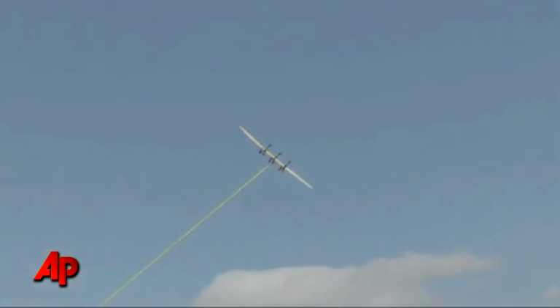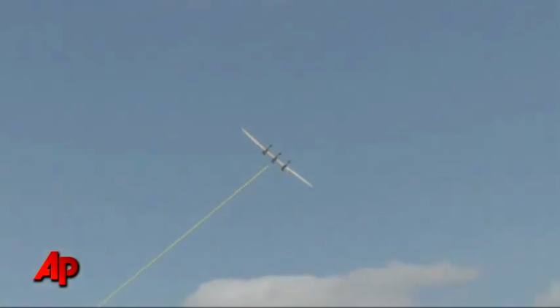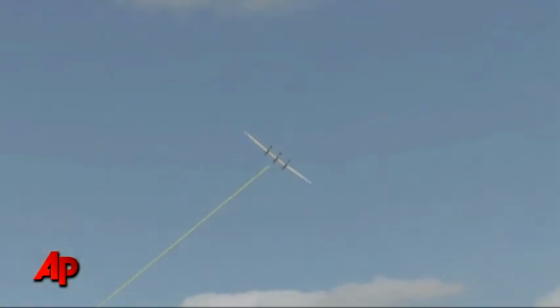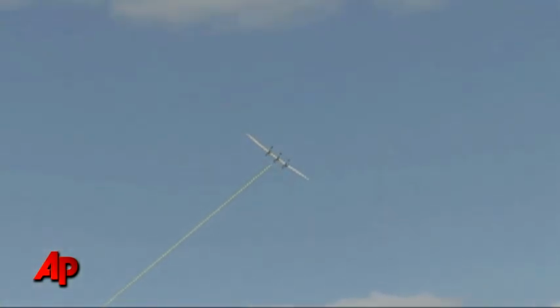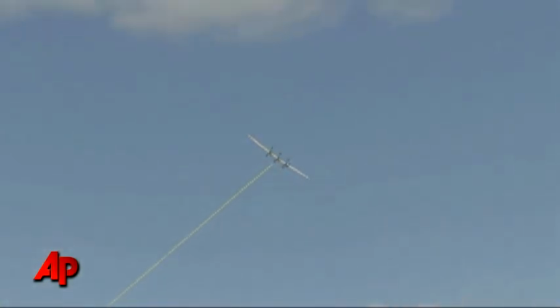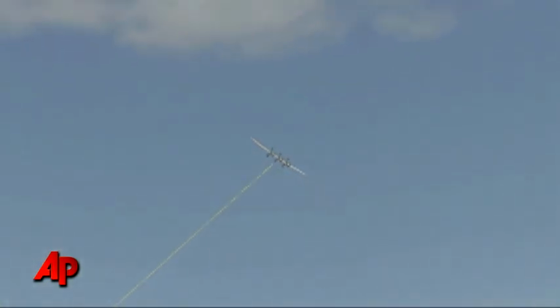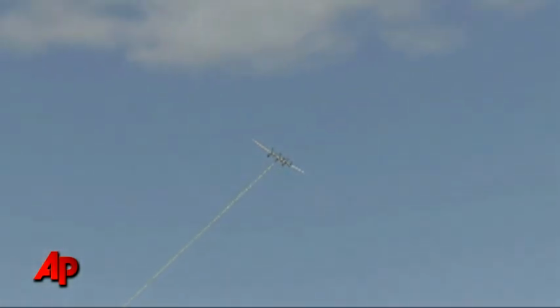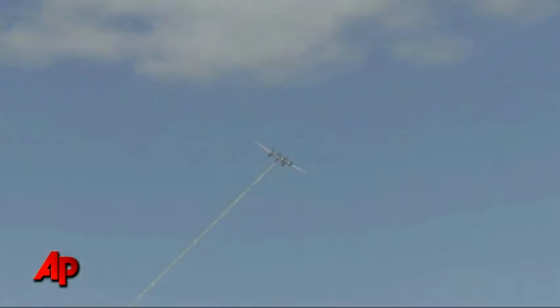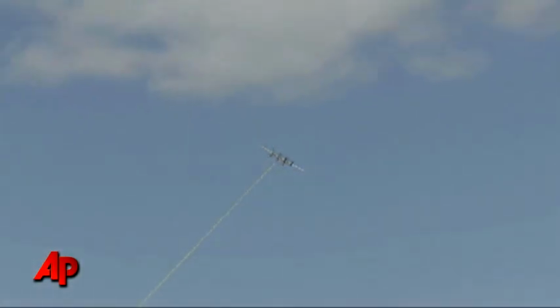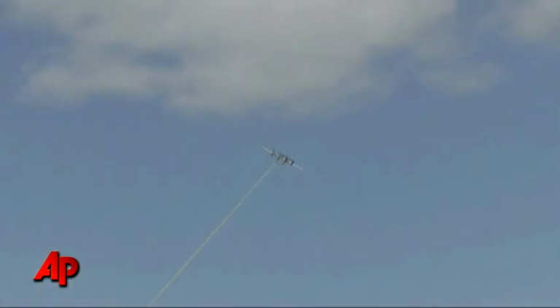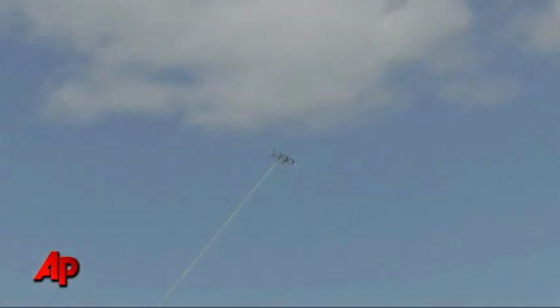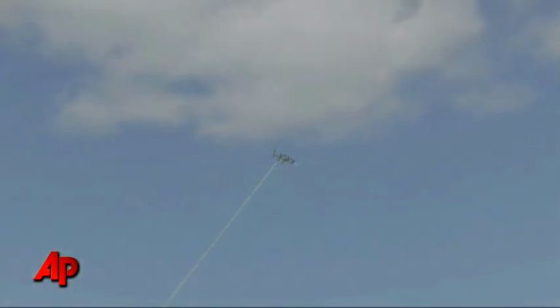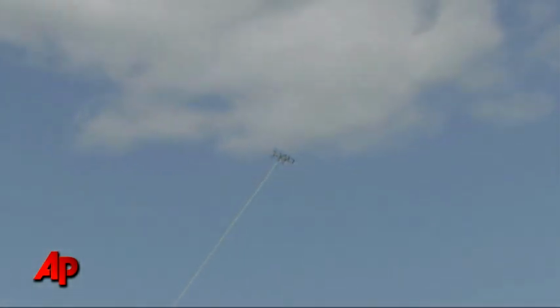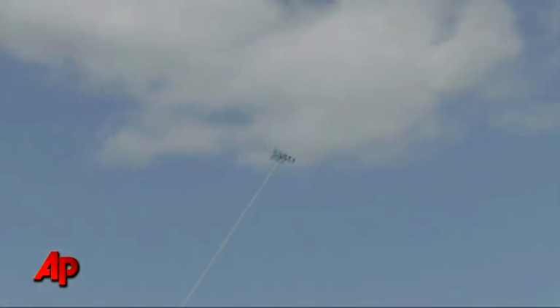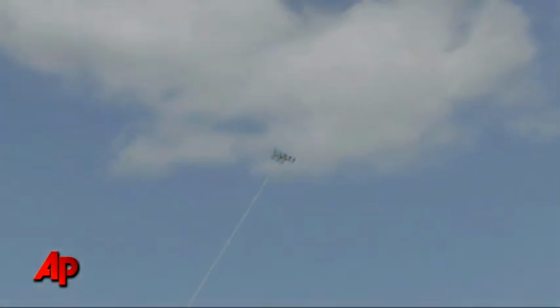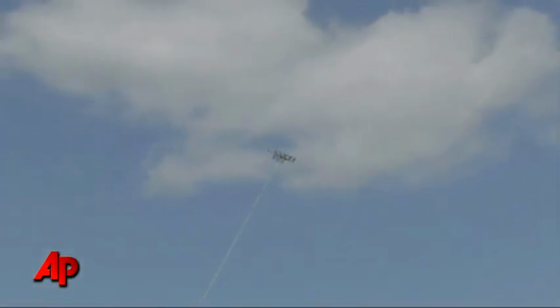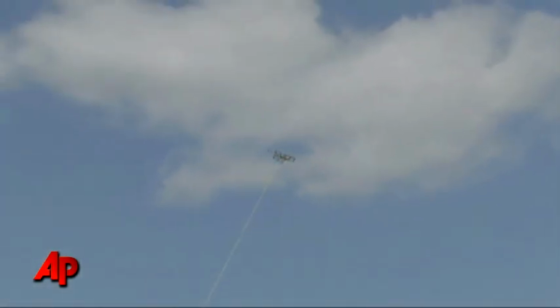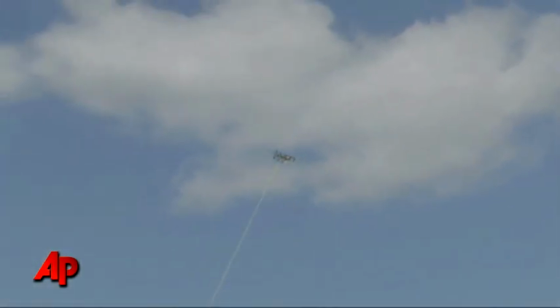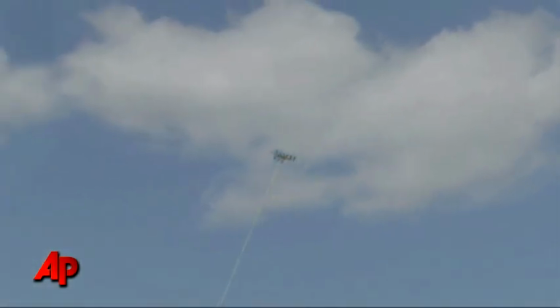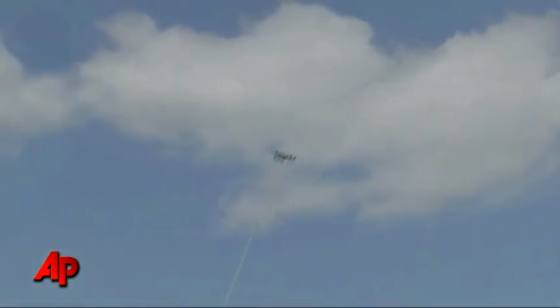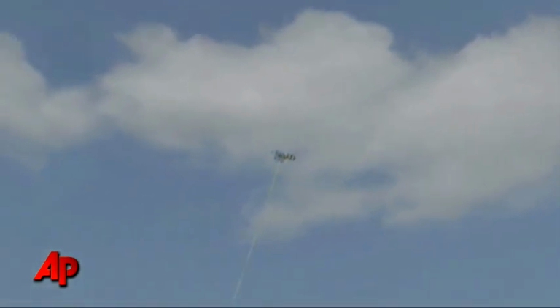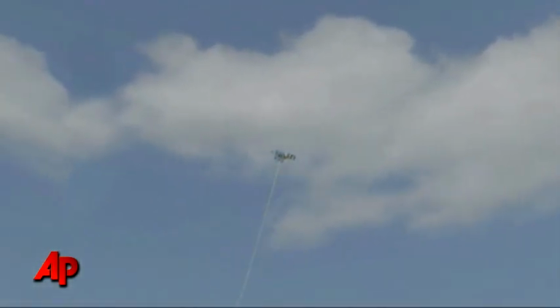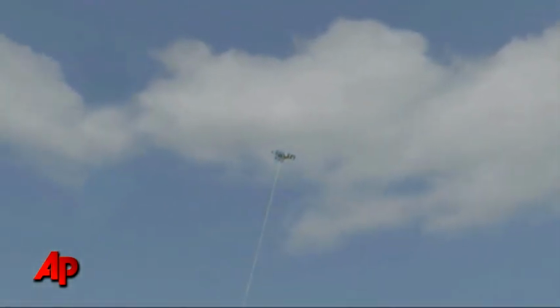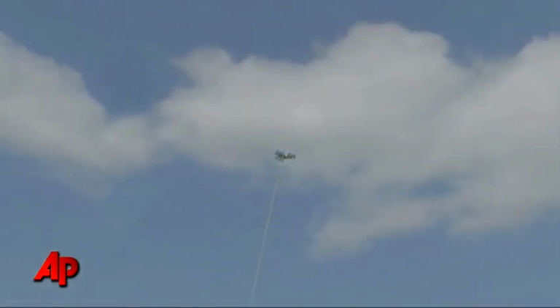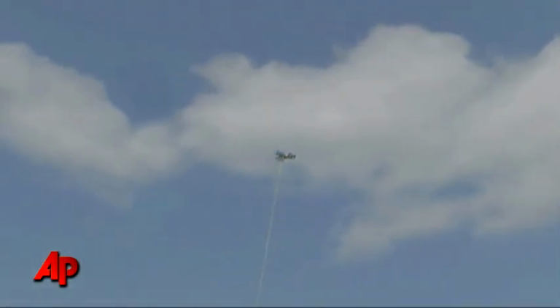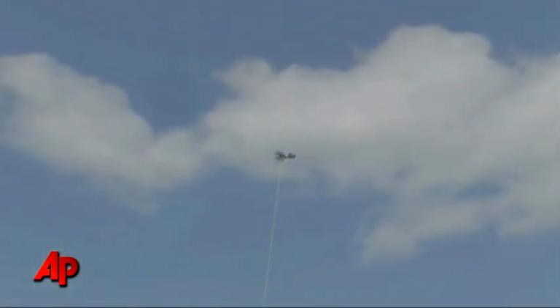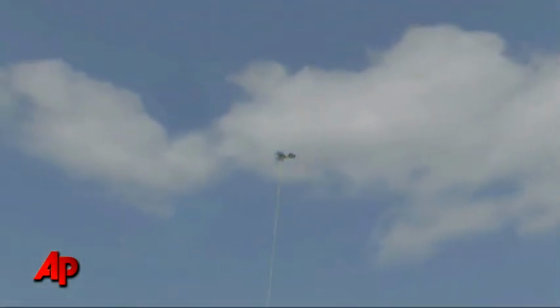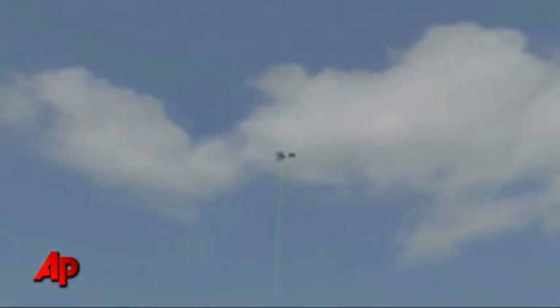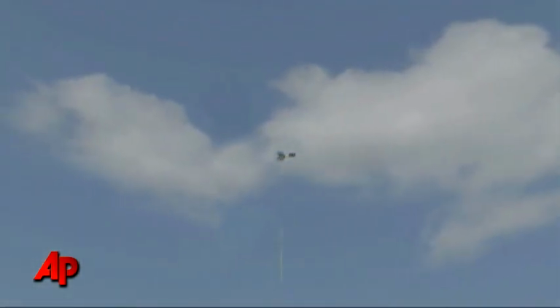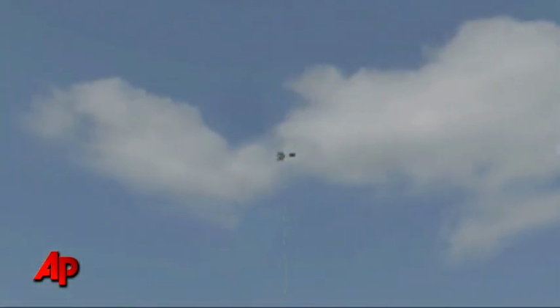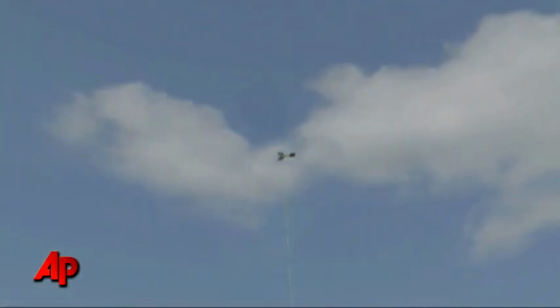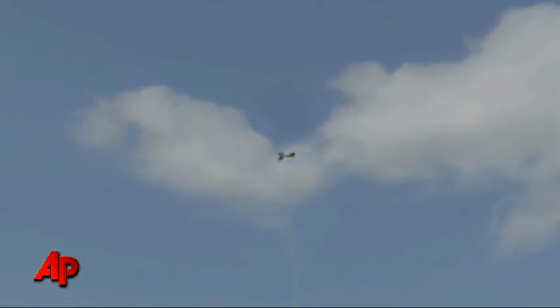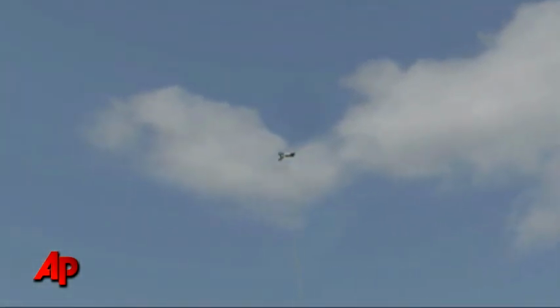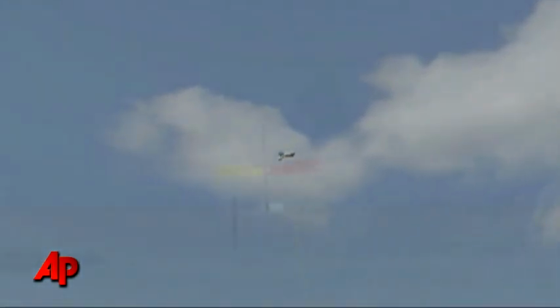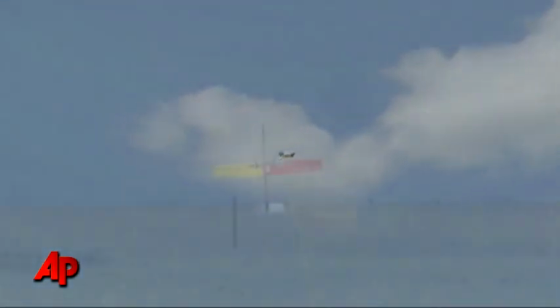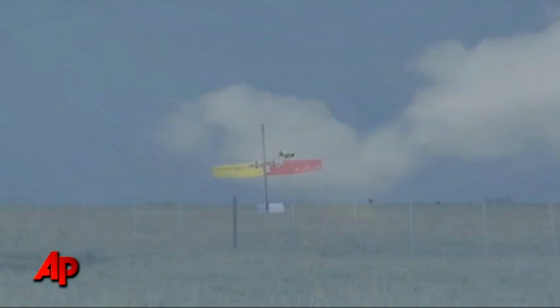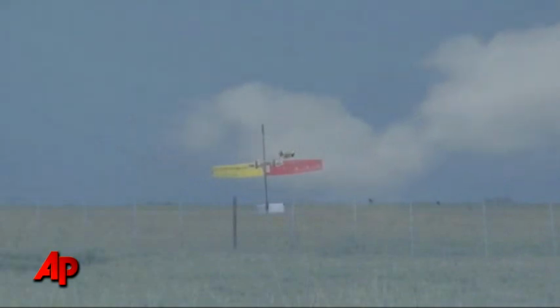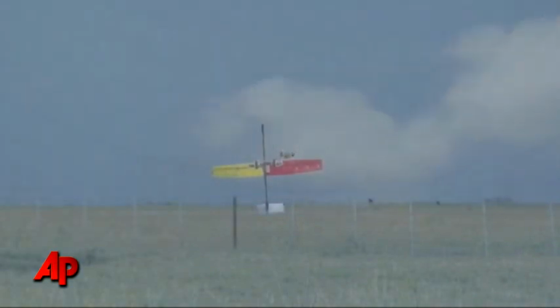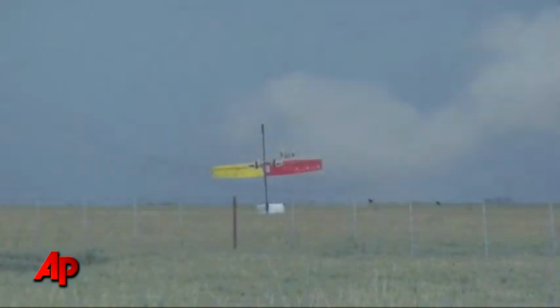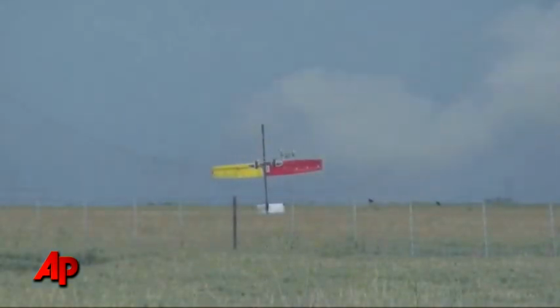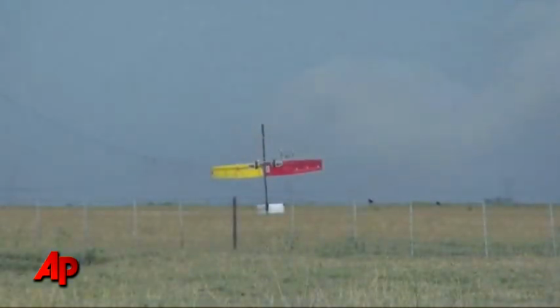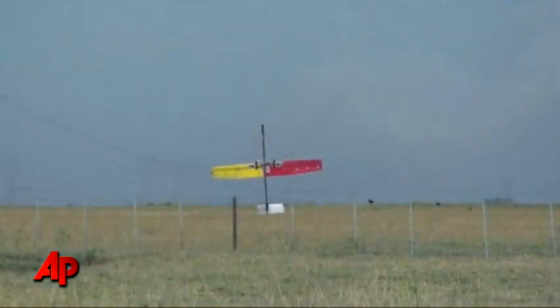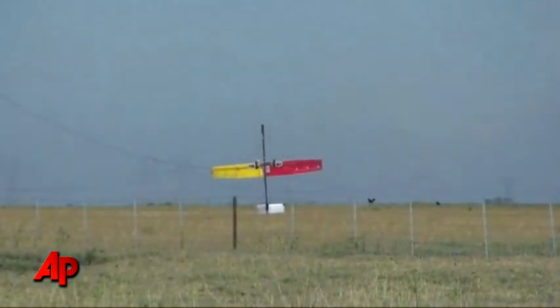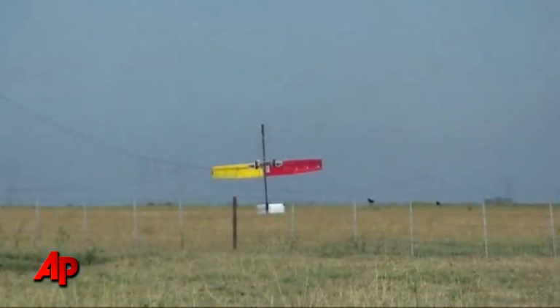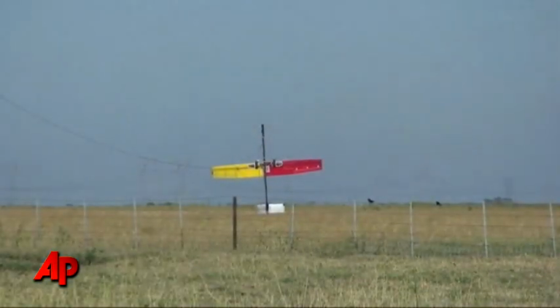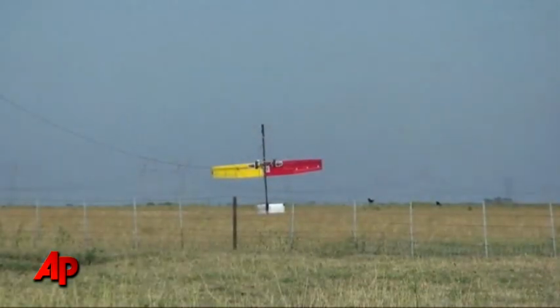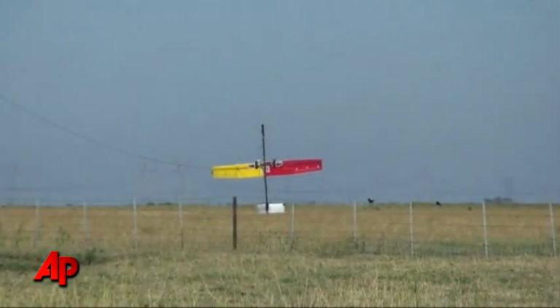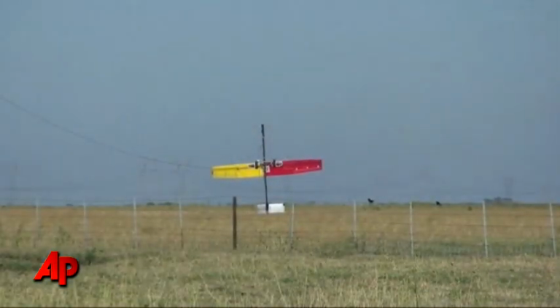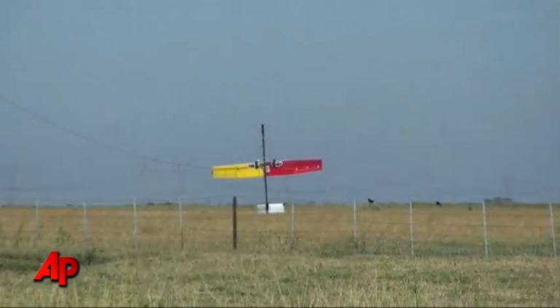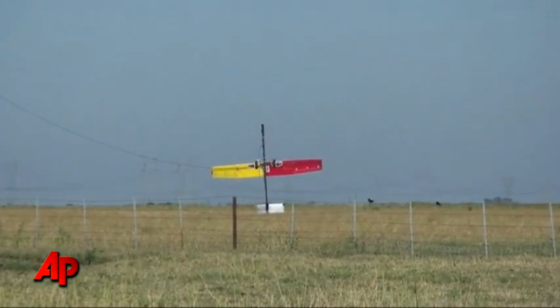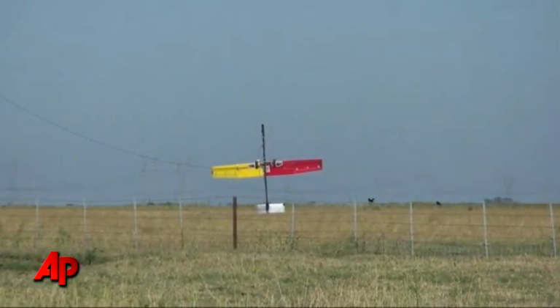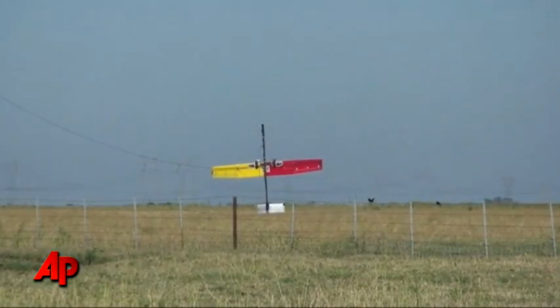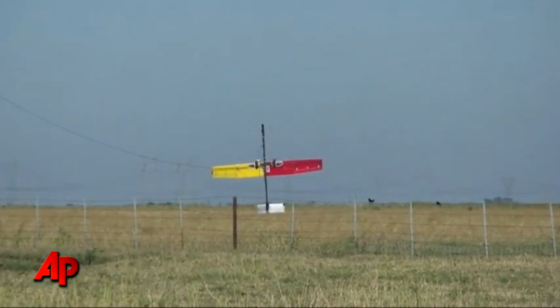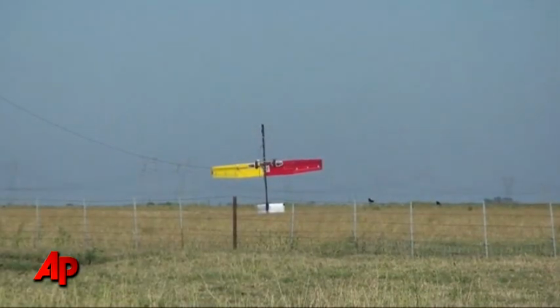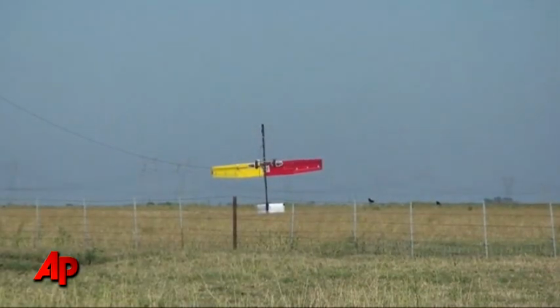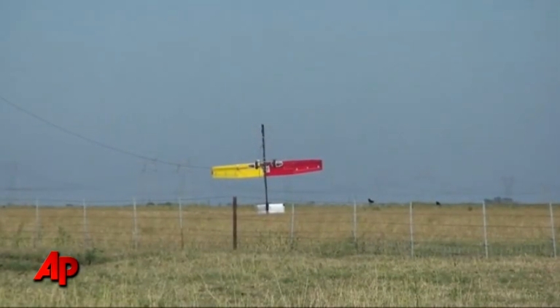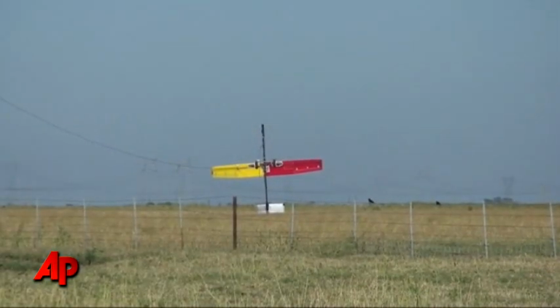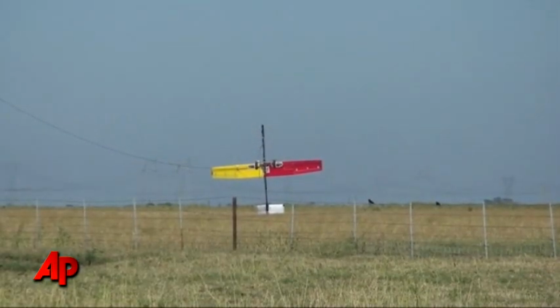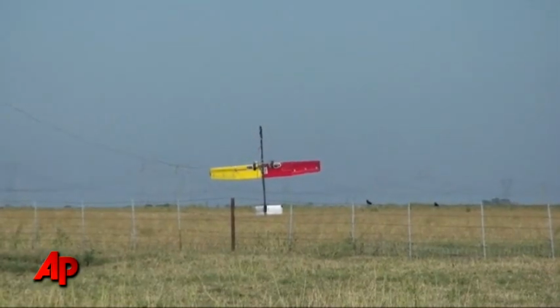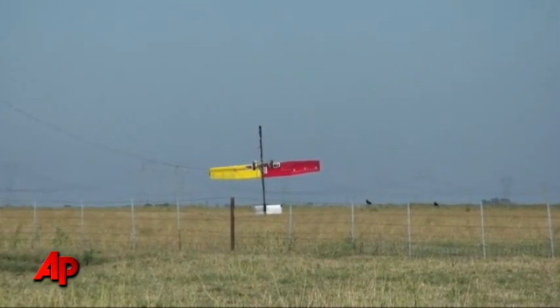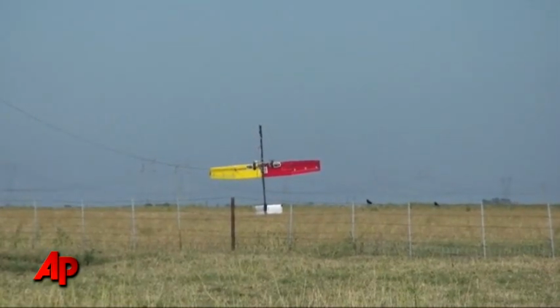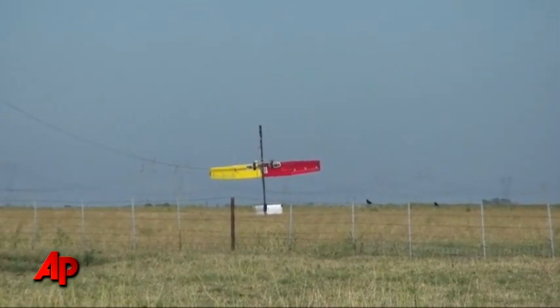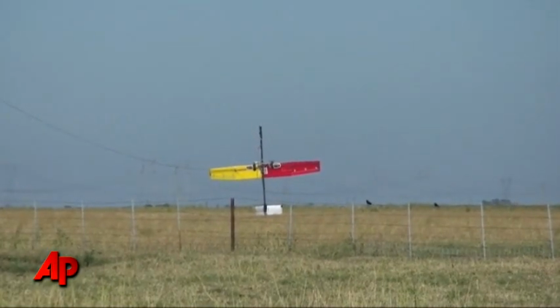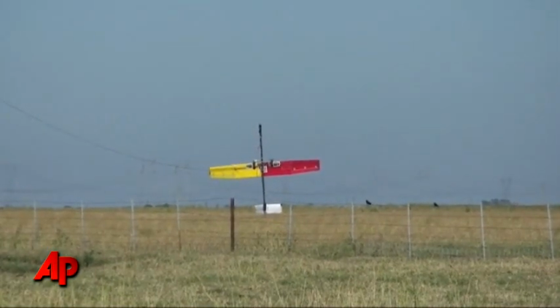They recently tested the airborne wind turbine that's kind of like a kite. One, two, three, launch.